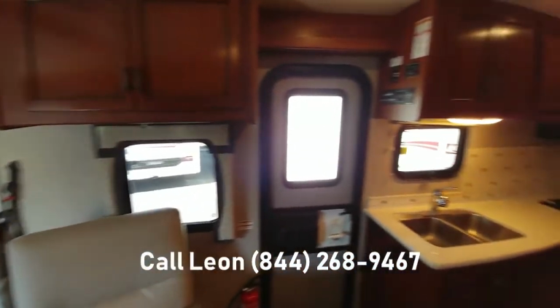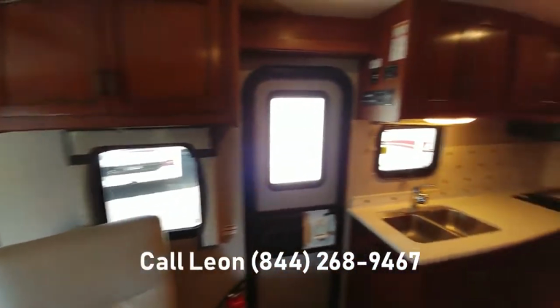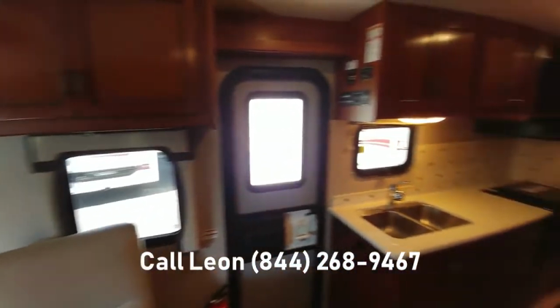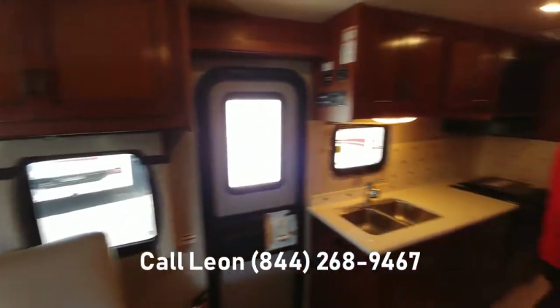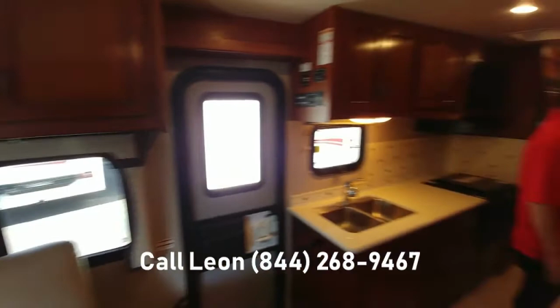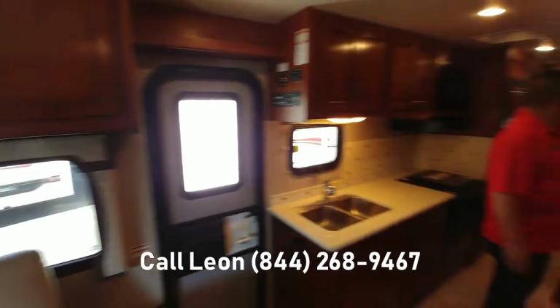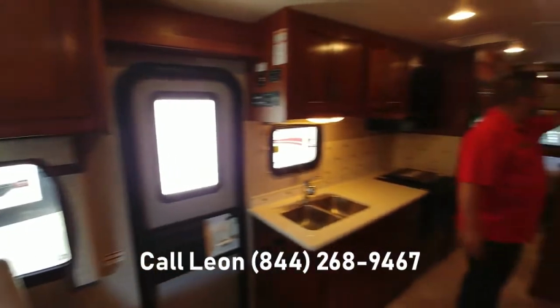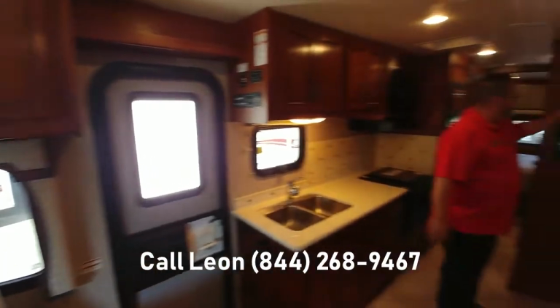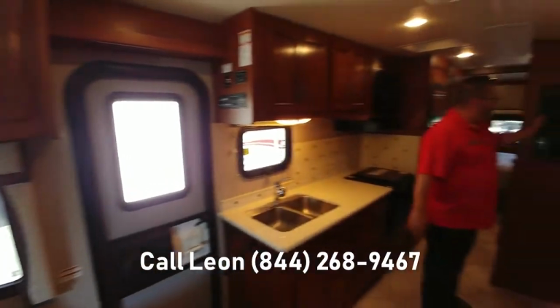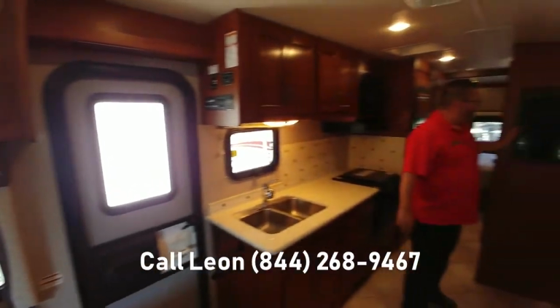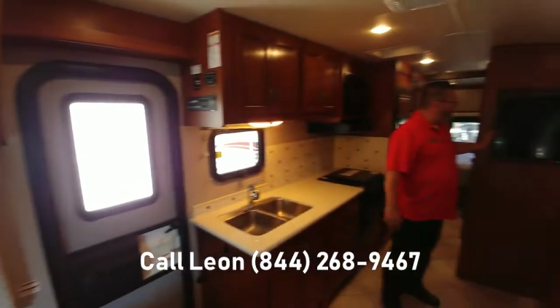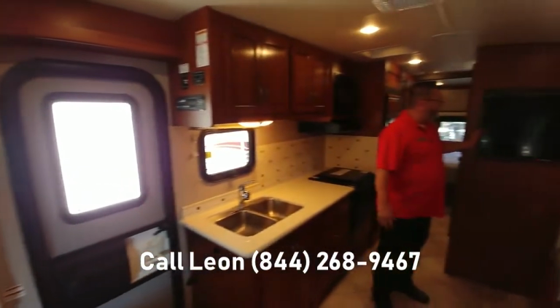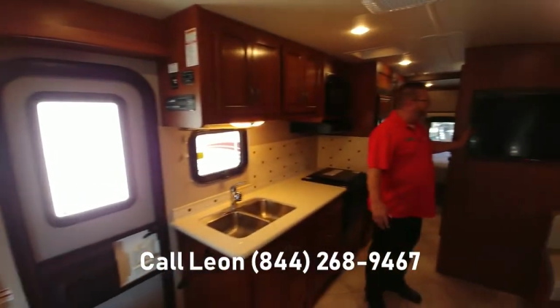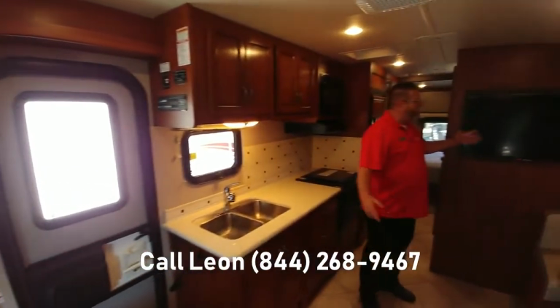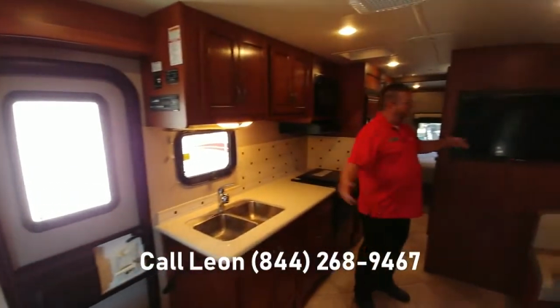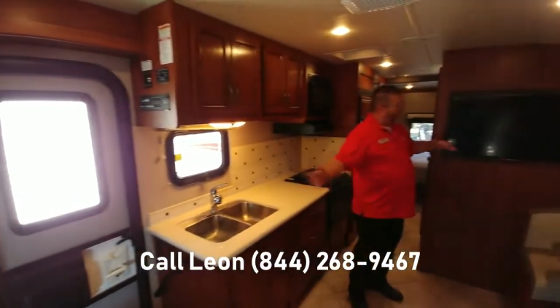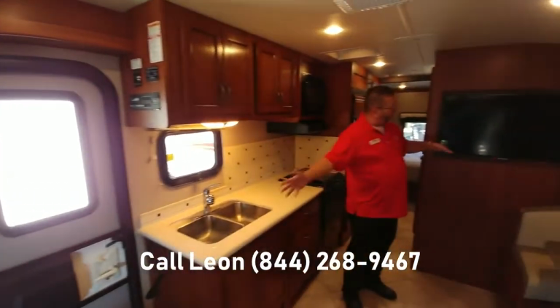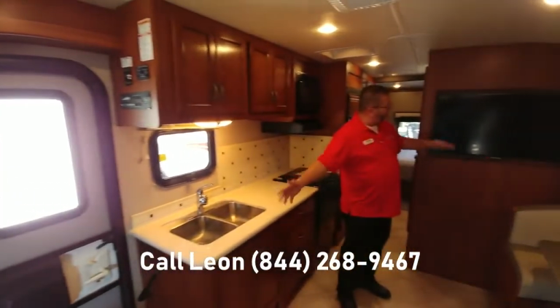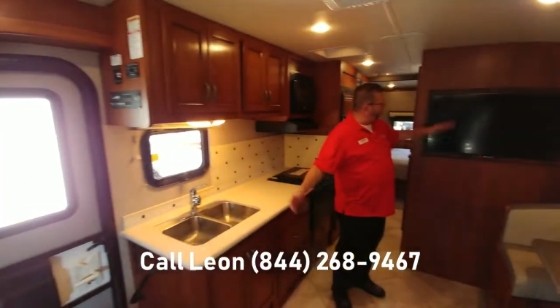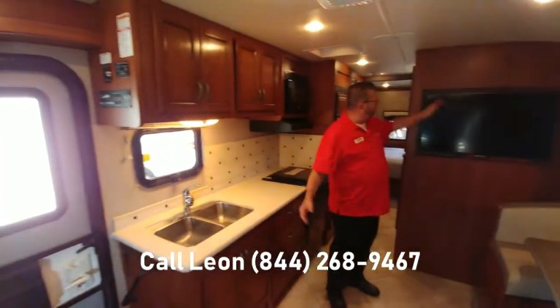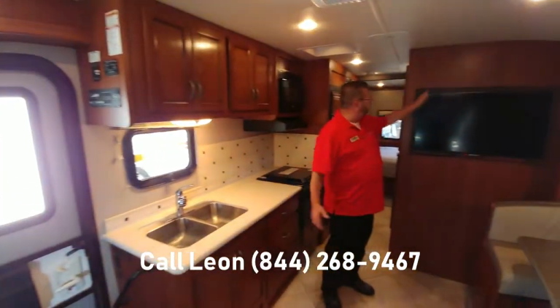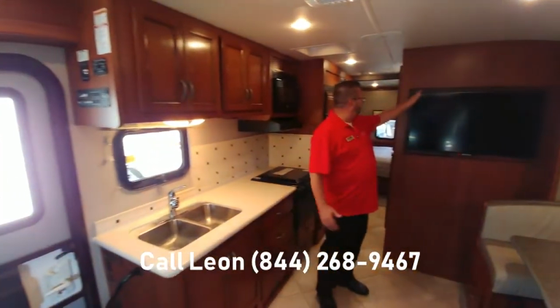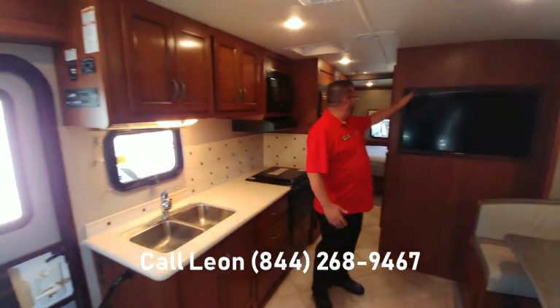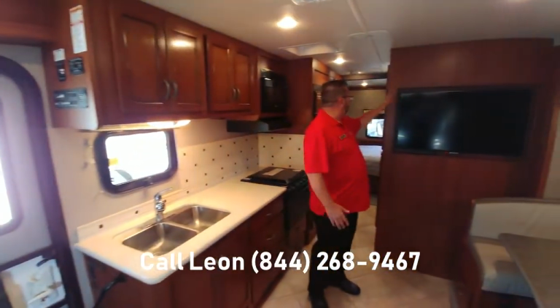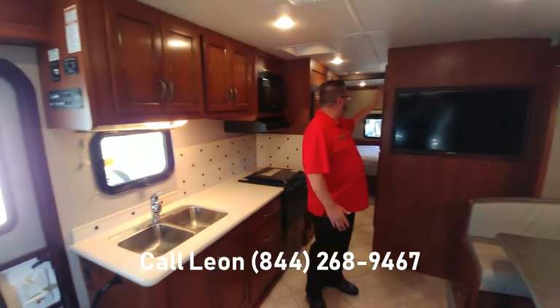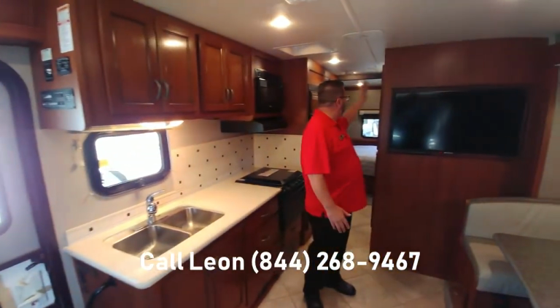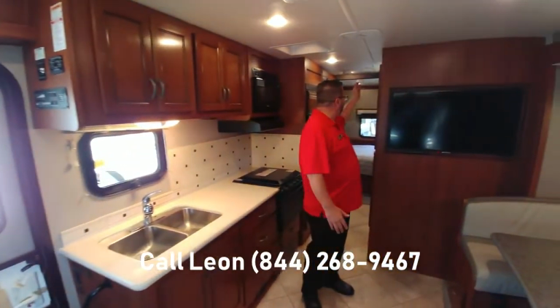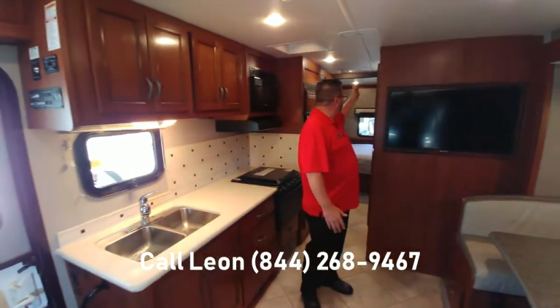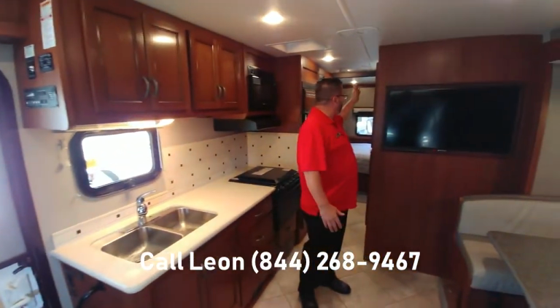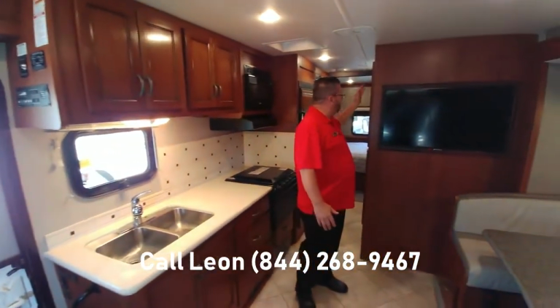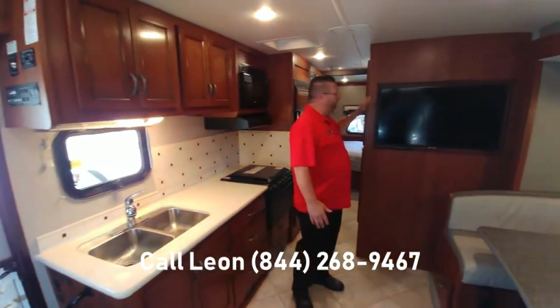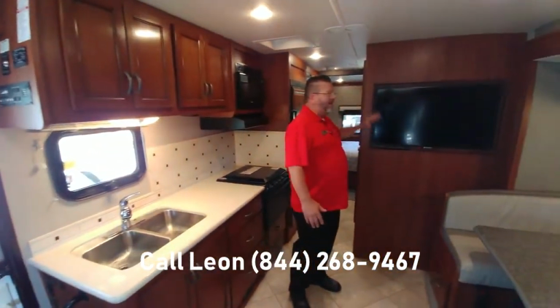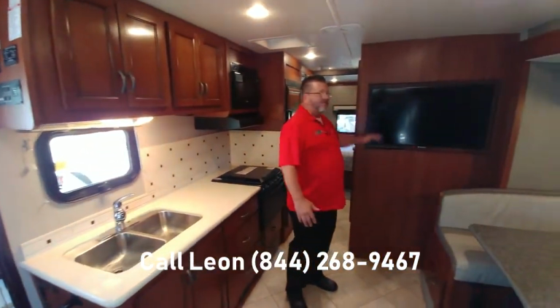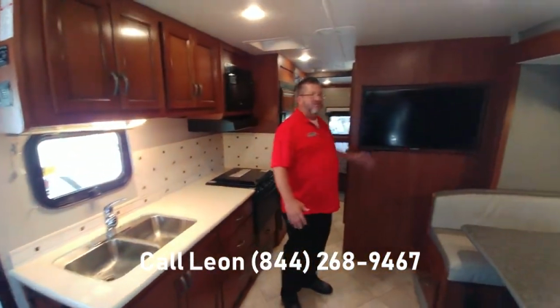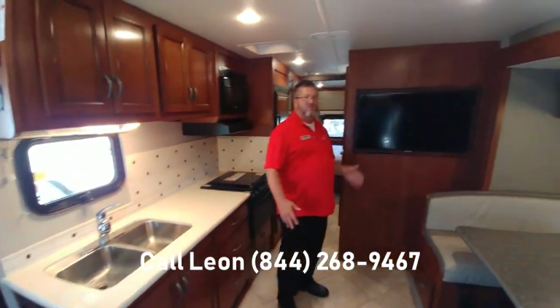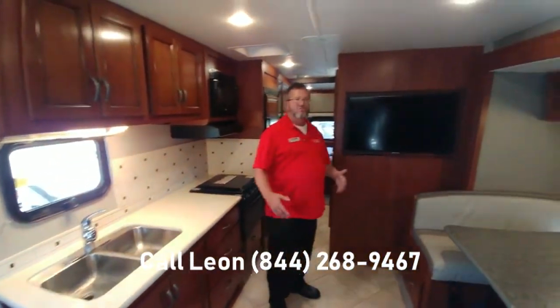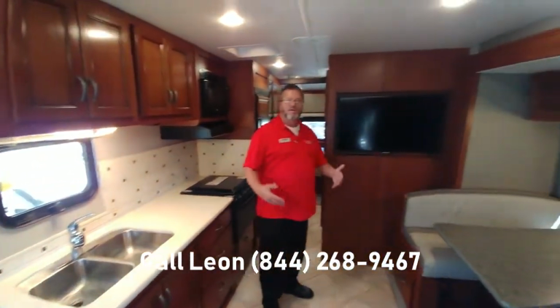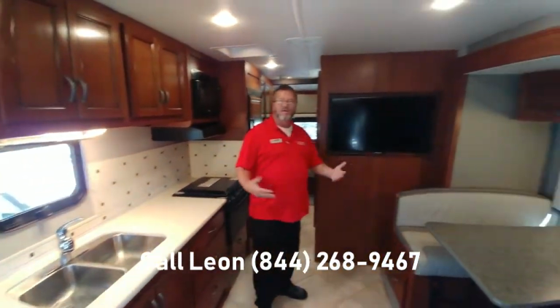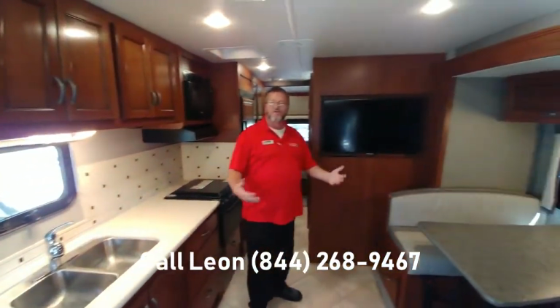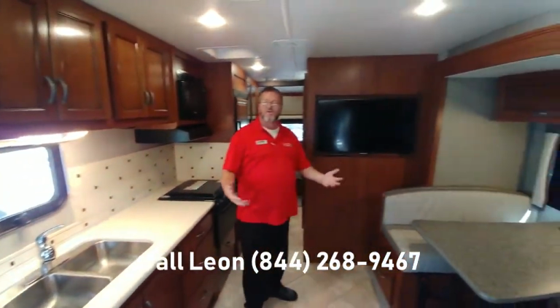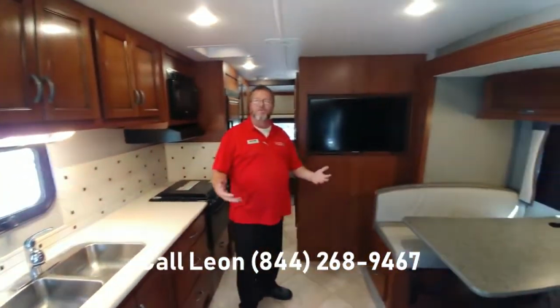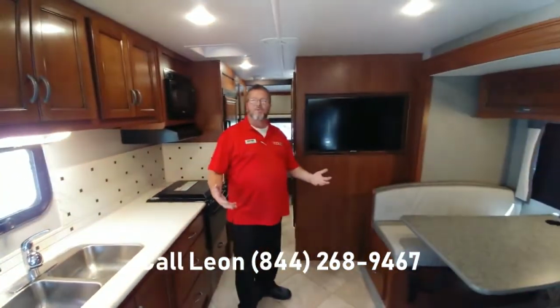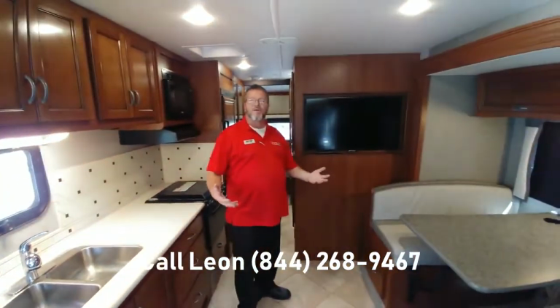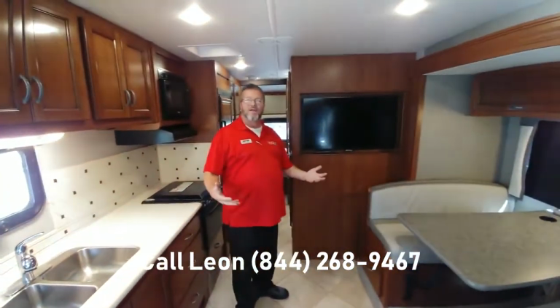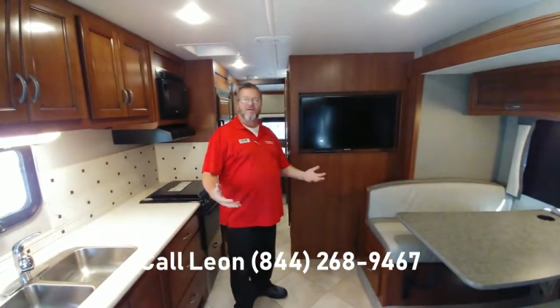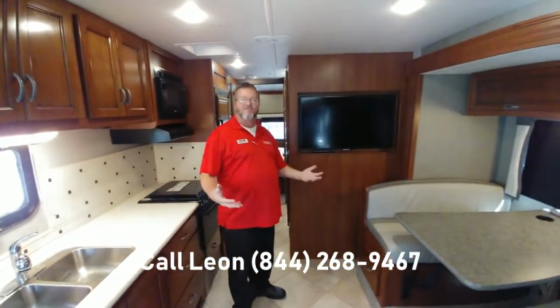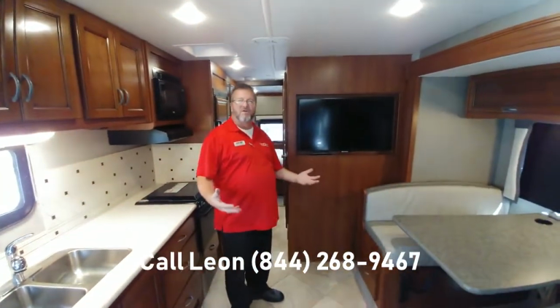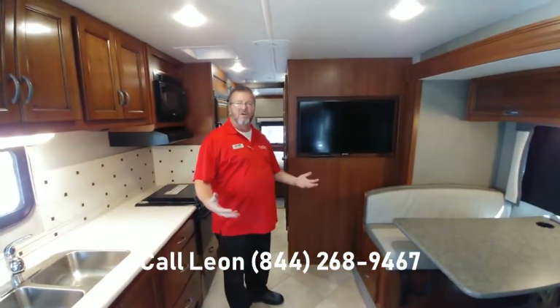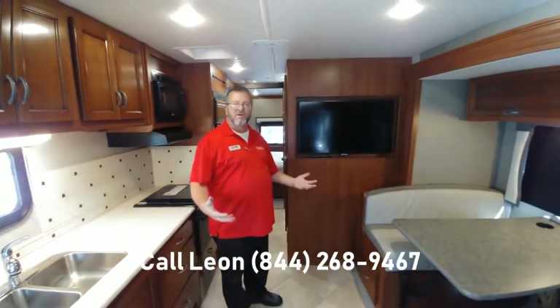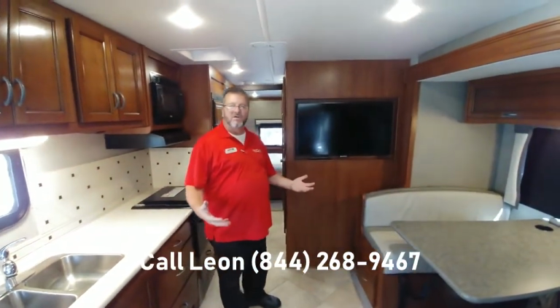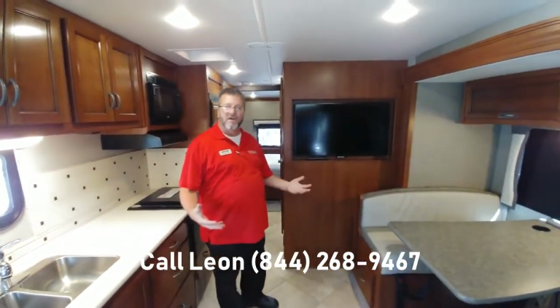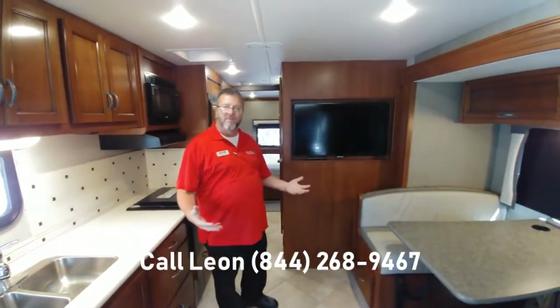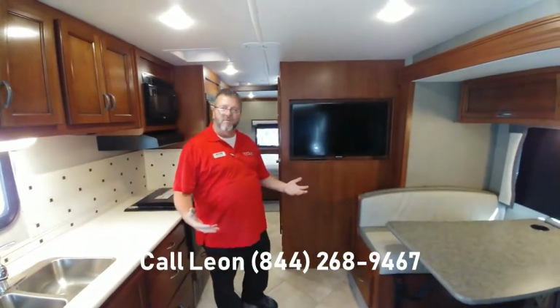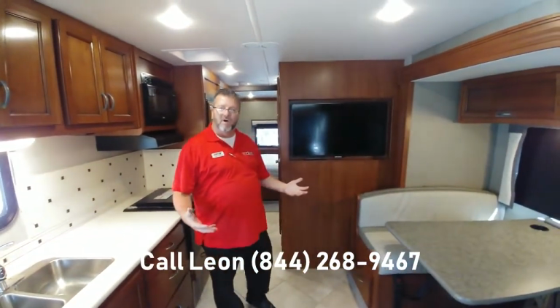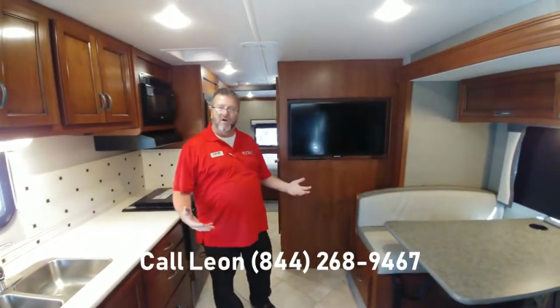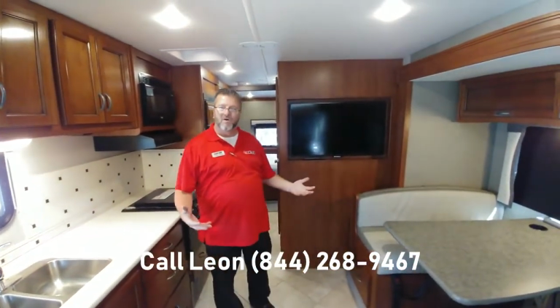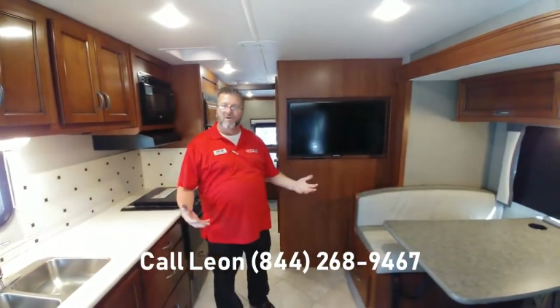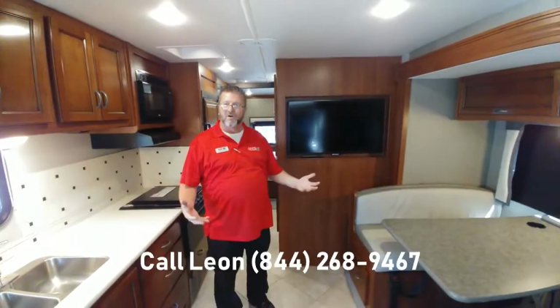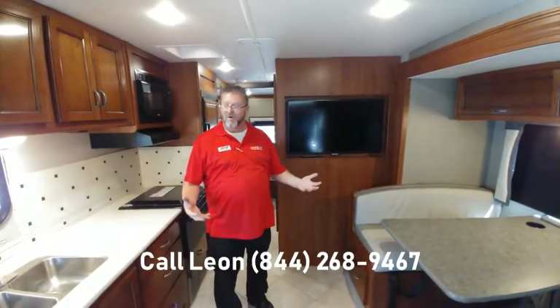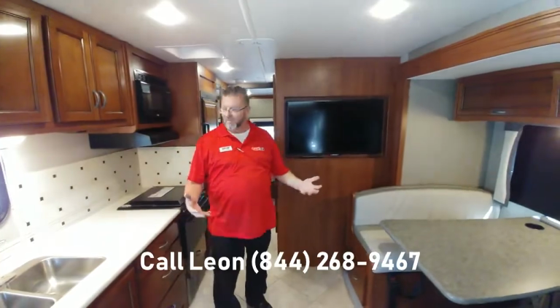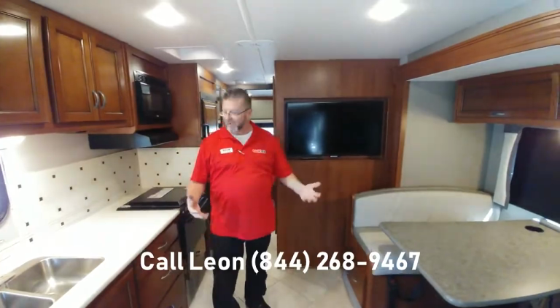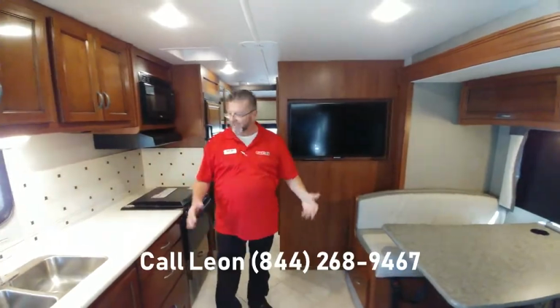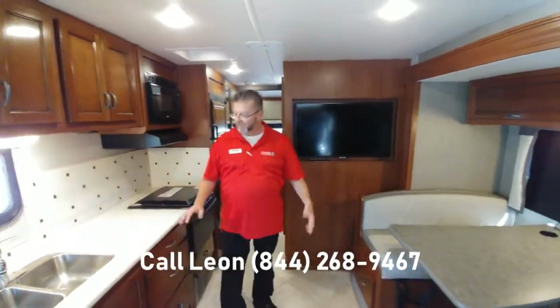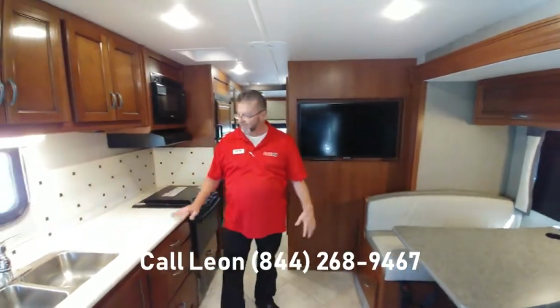Widescreen TVs outside, inside, and in the Ambassador Suite. You'll never be left wanting for entertainment while you're in your Ambassador.